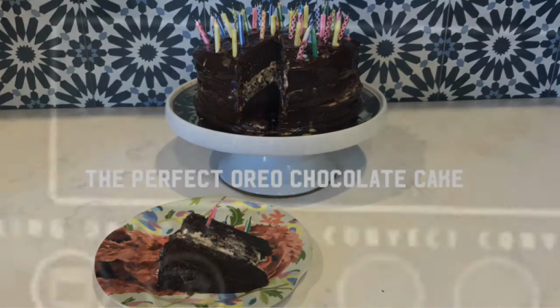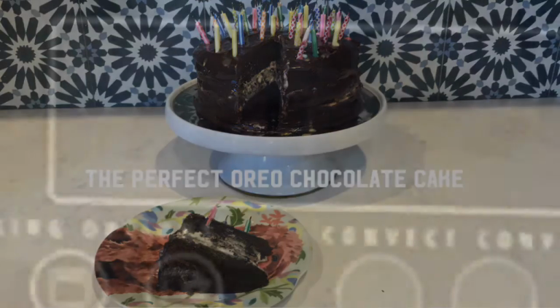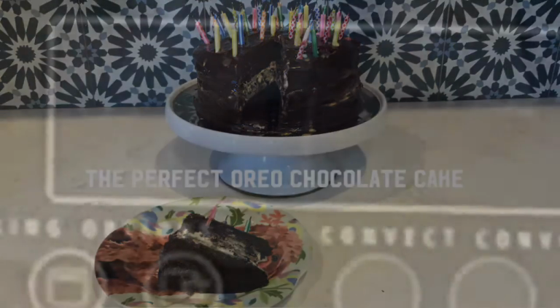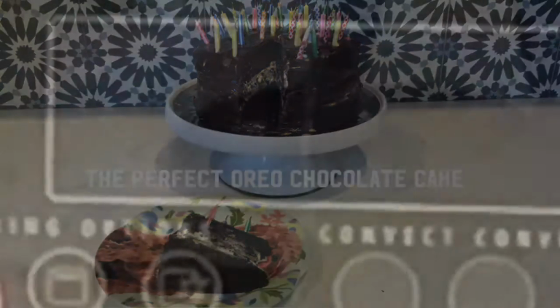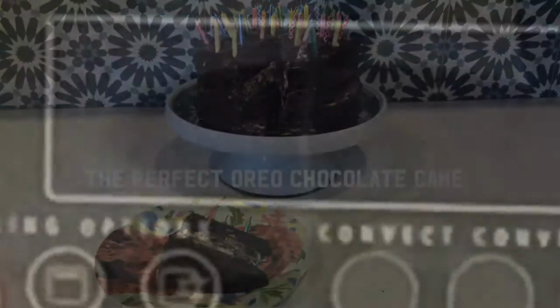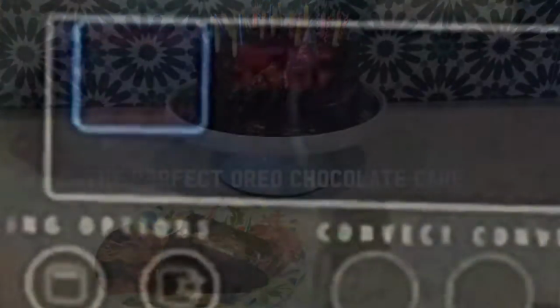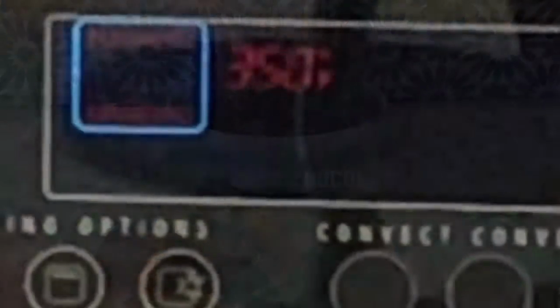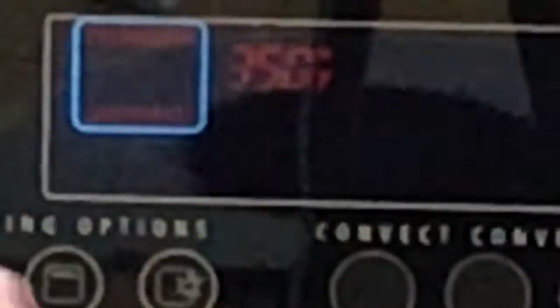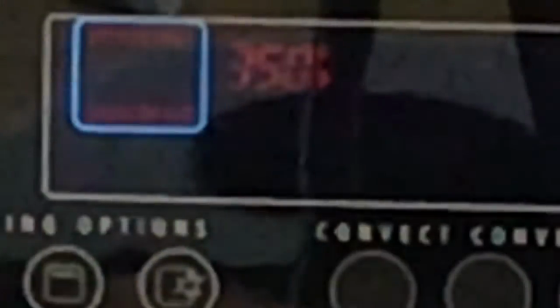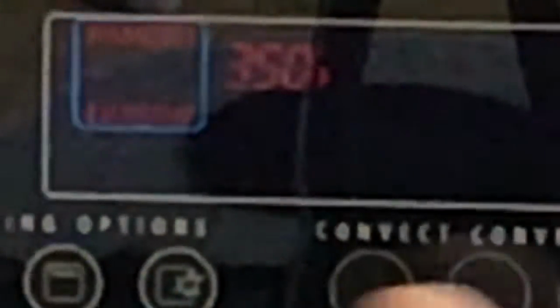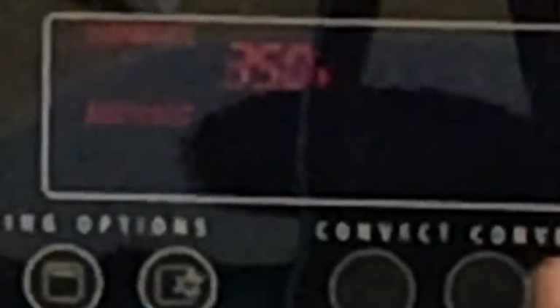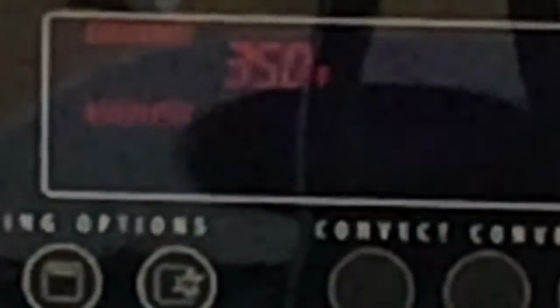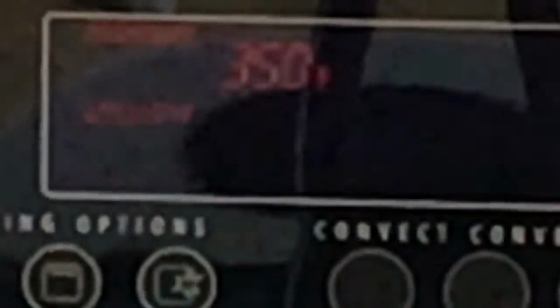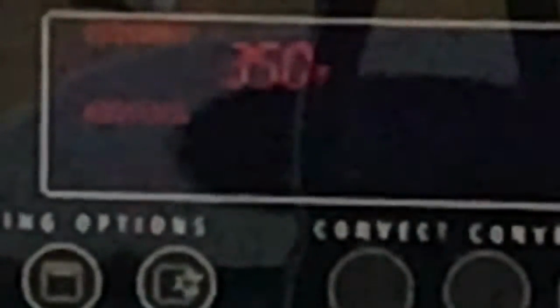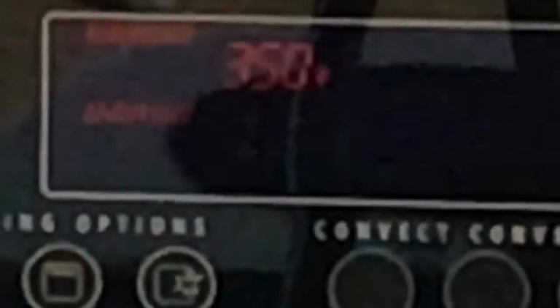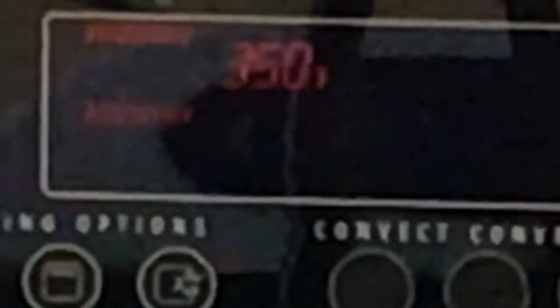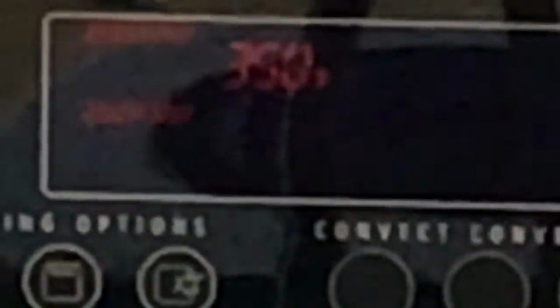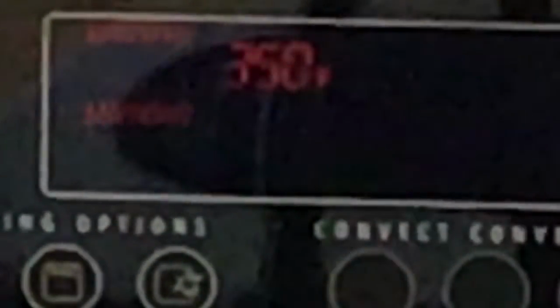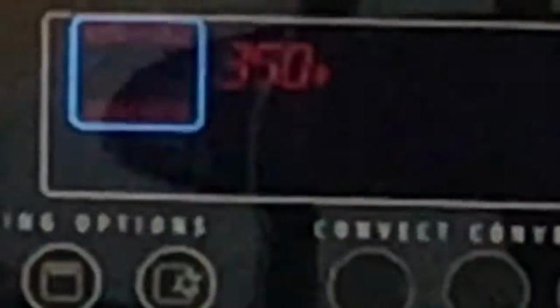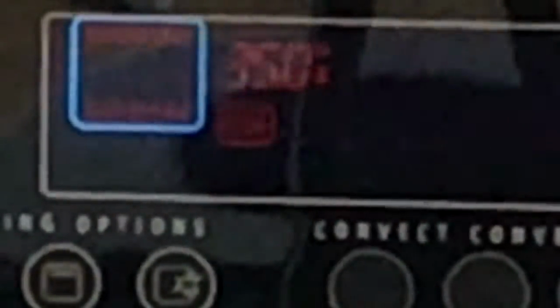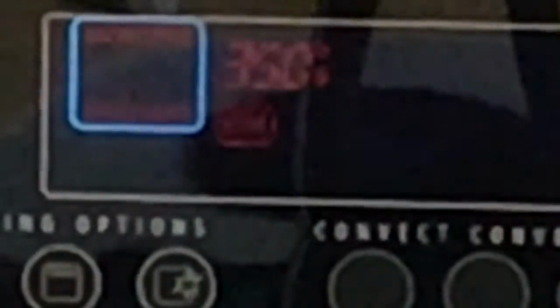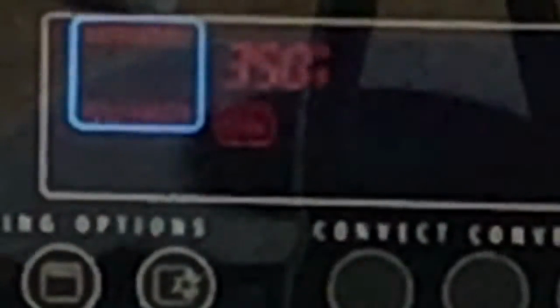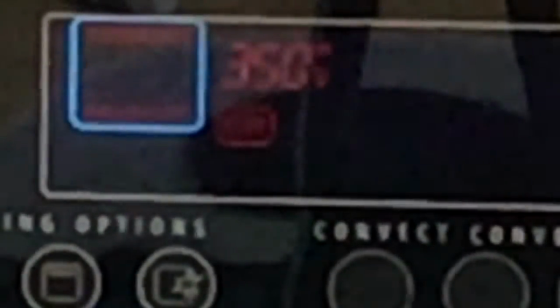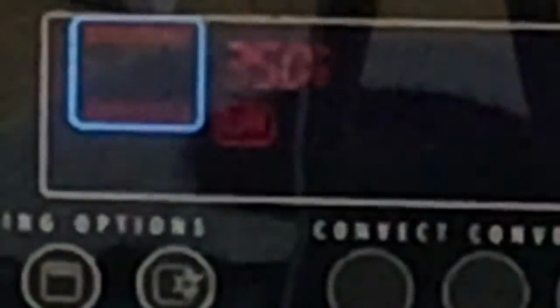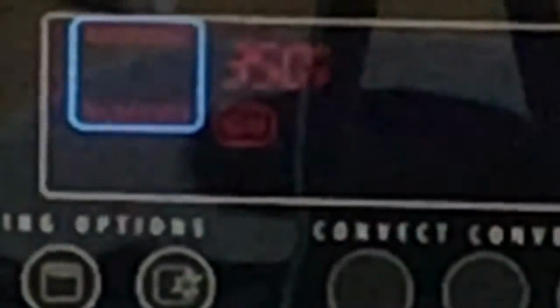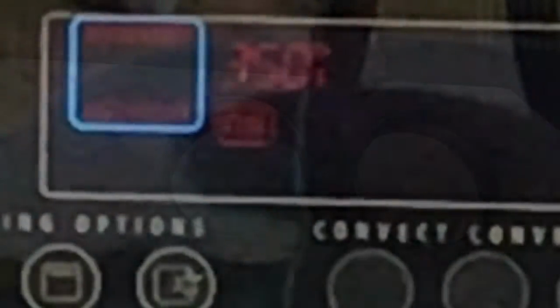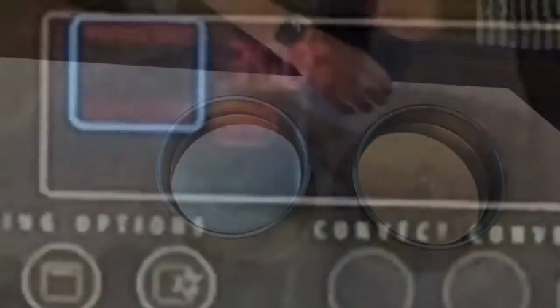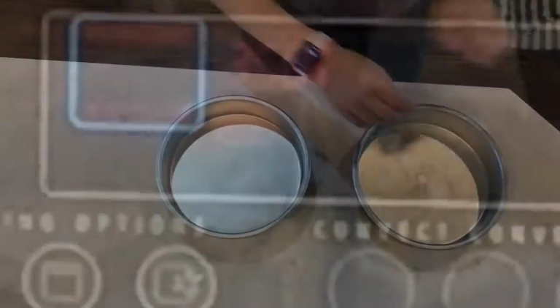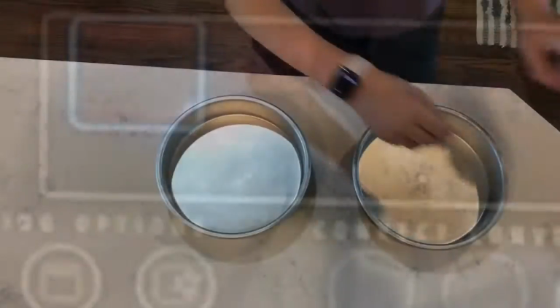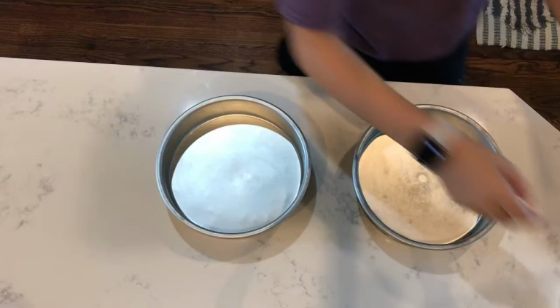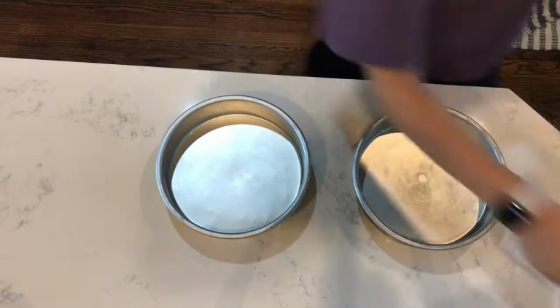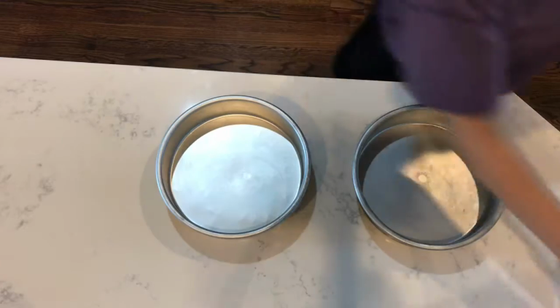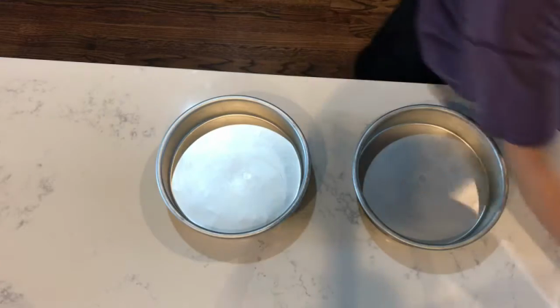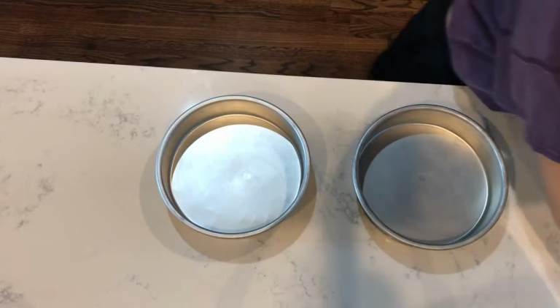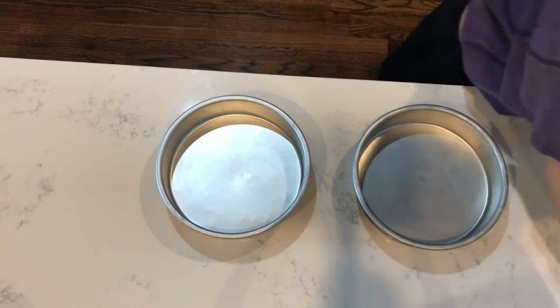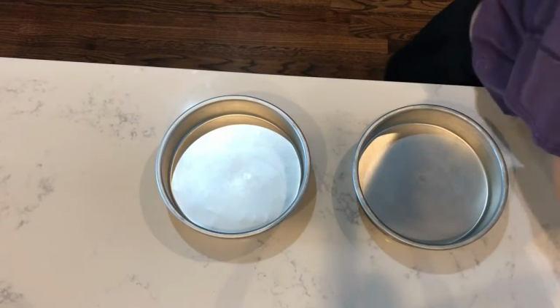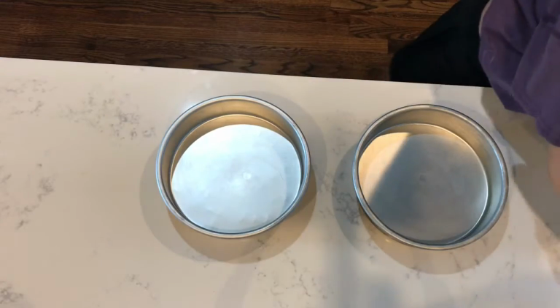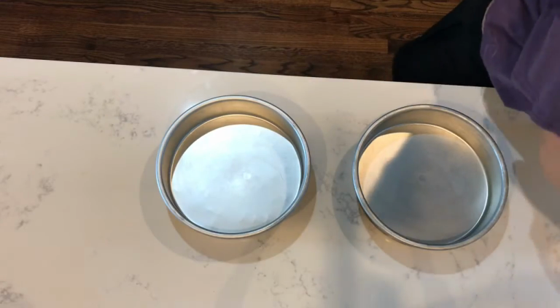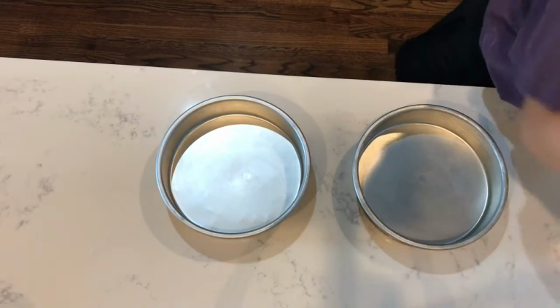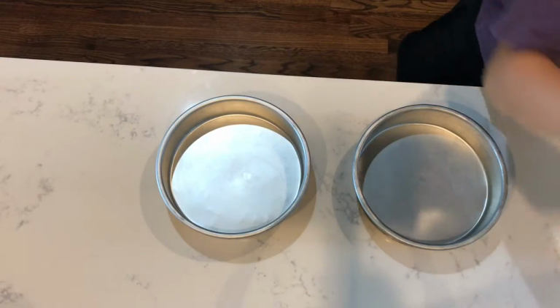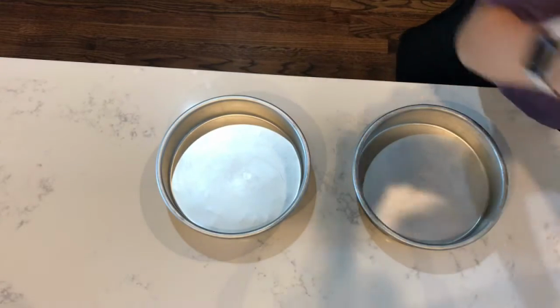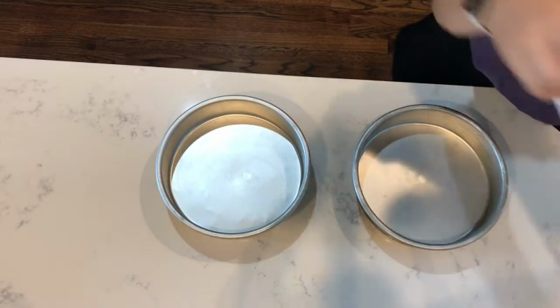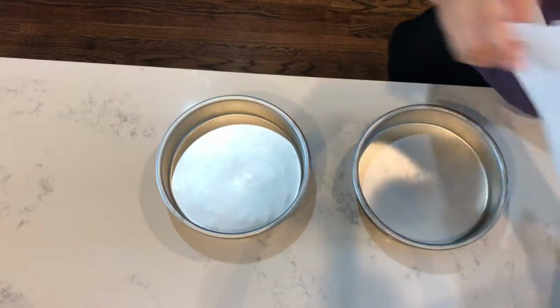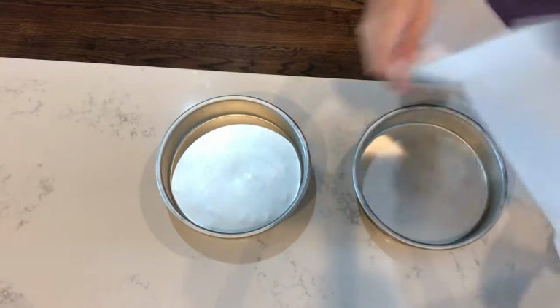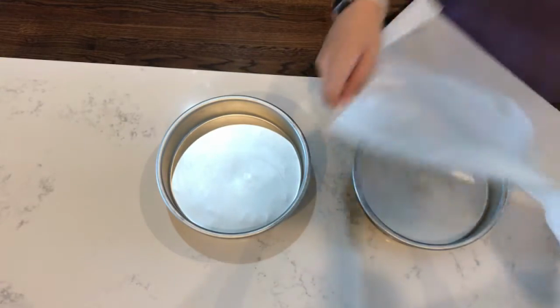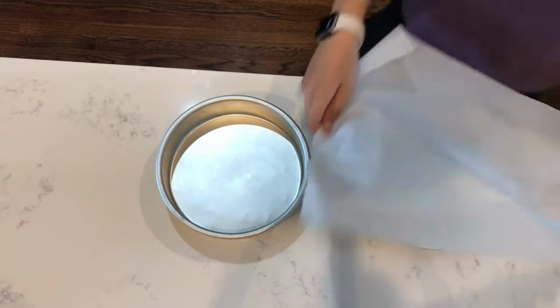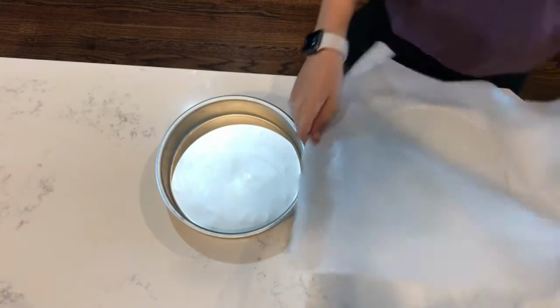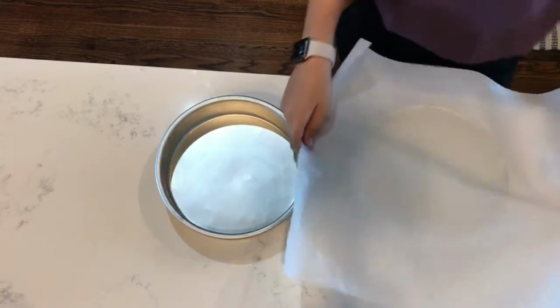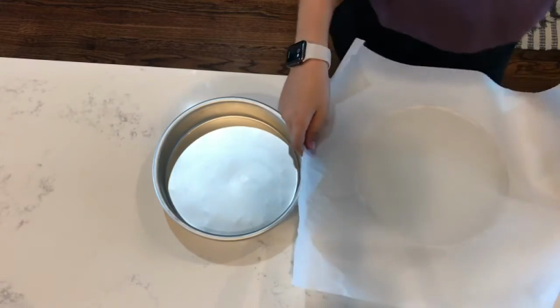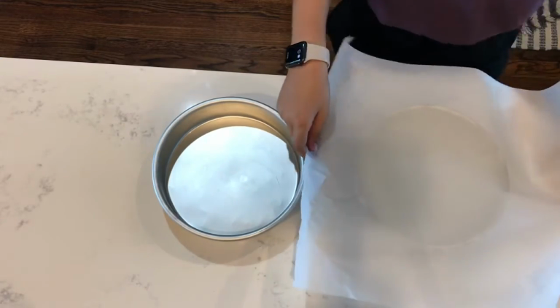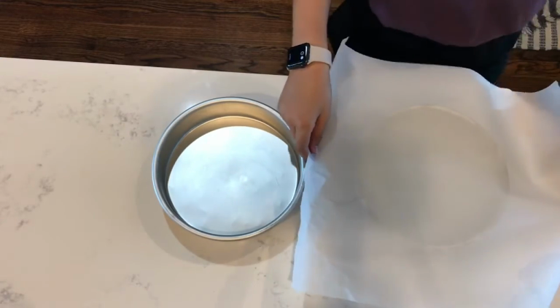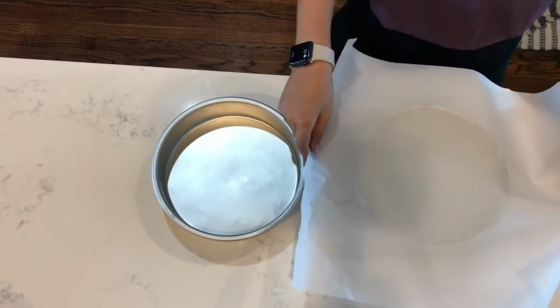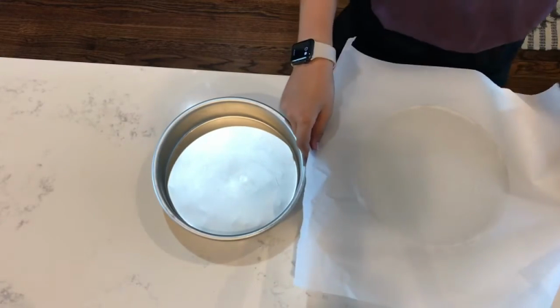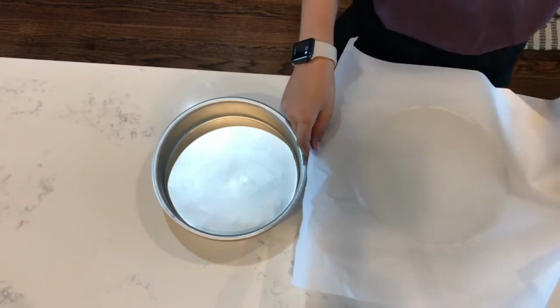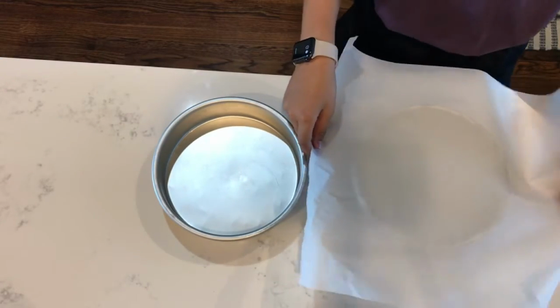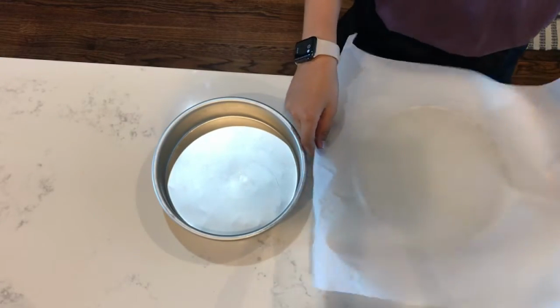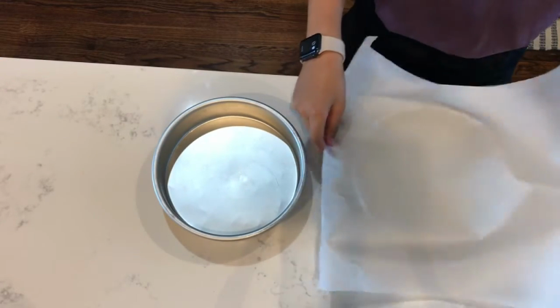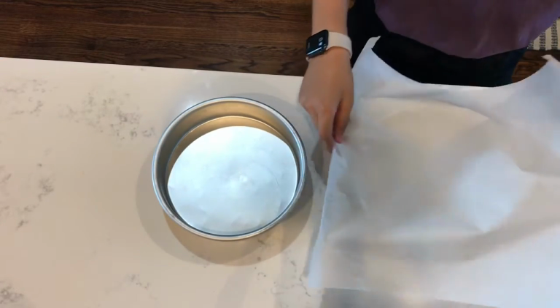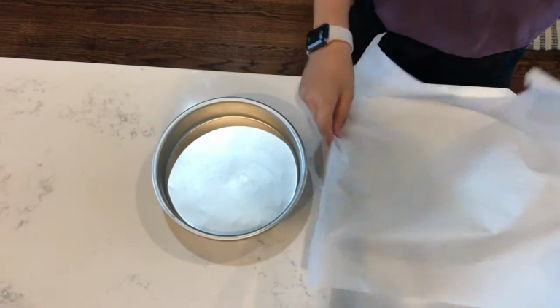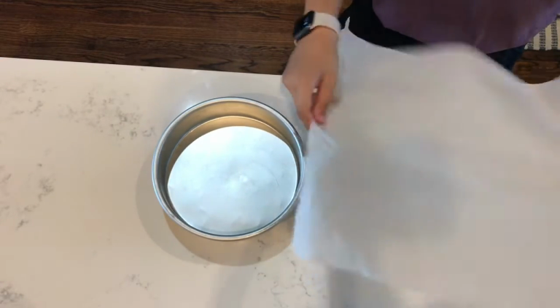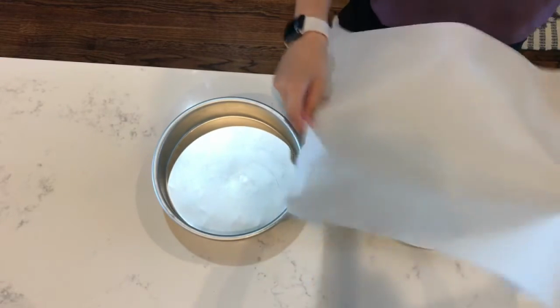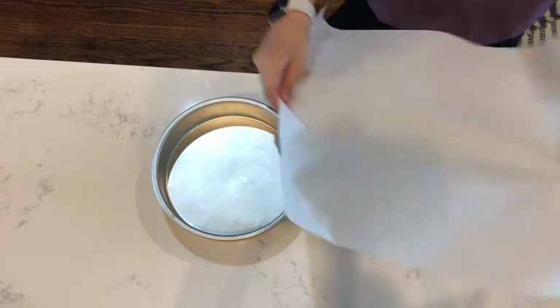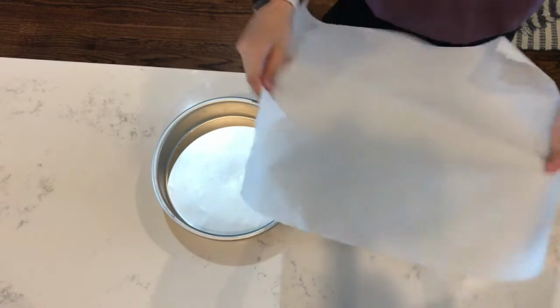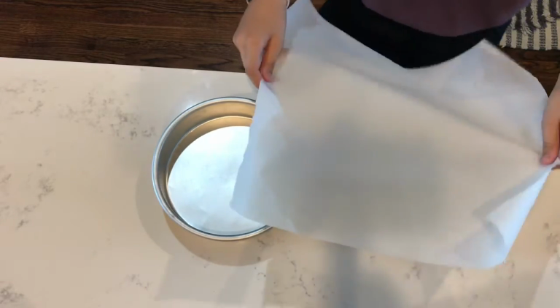First, preheat your oven to 350 degrees. Now we're going to be prepping our two 9-inch cake pans.